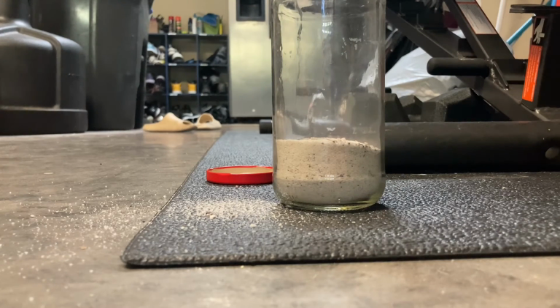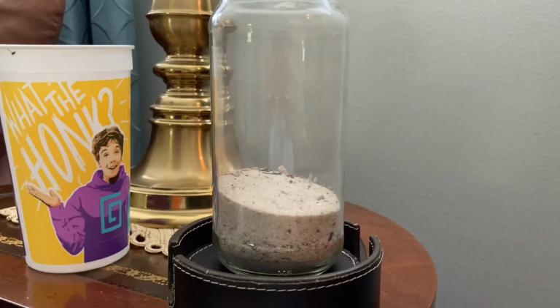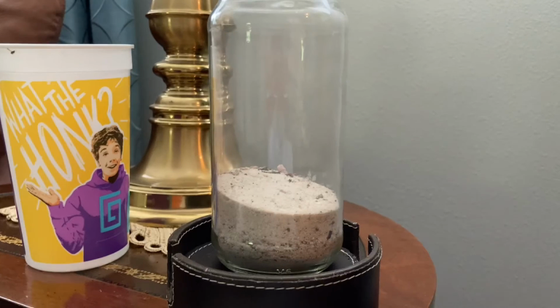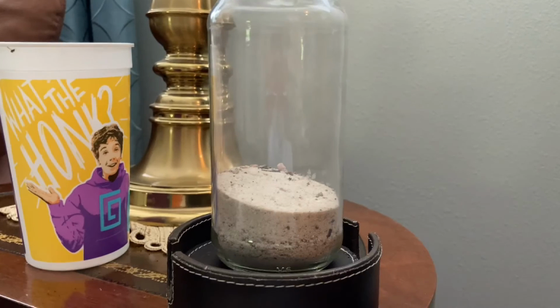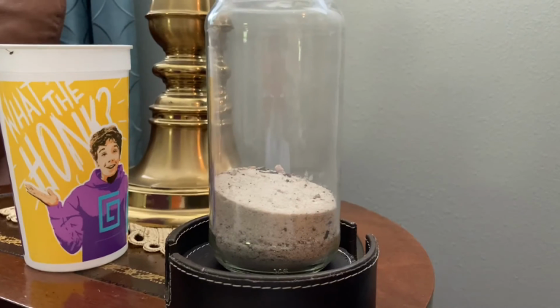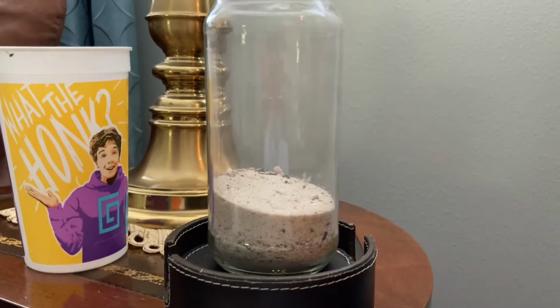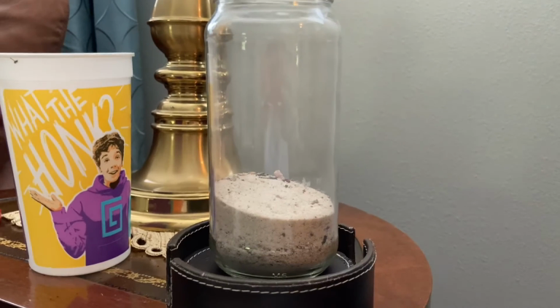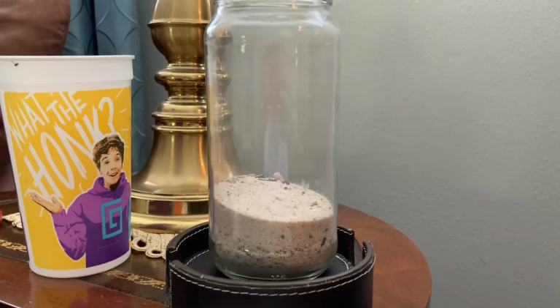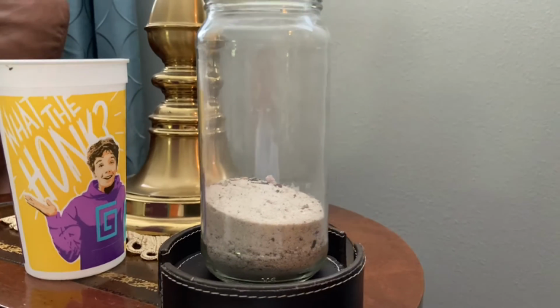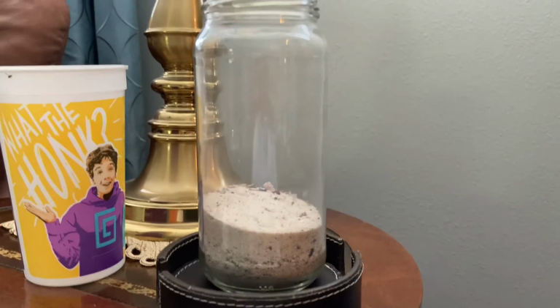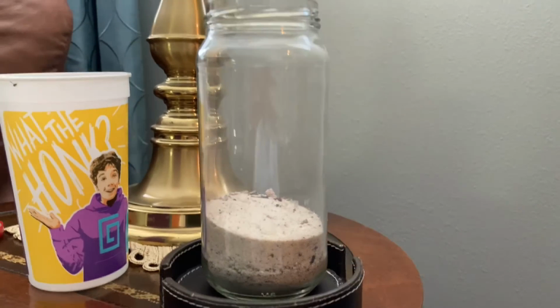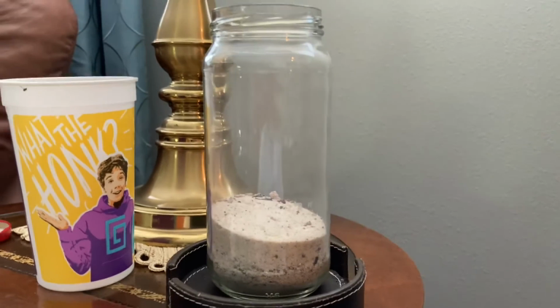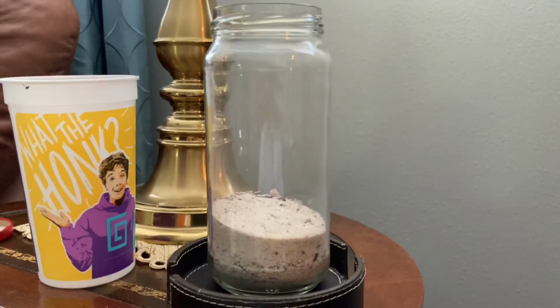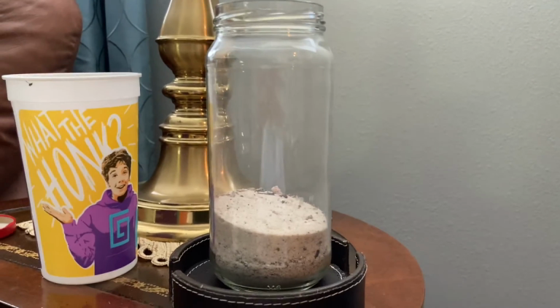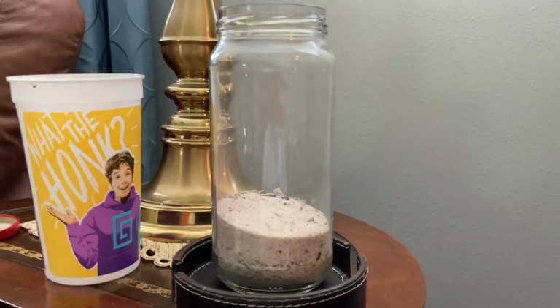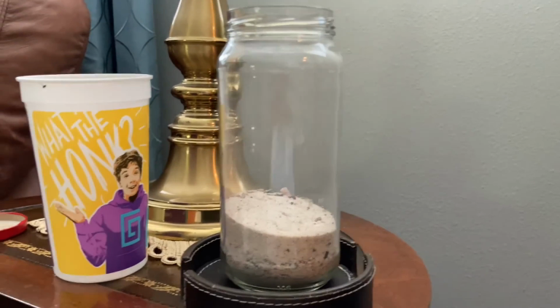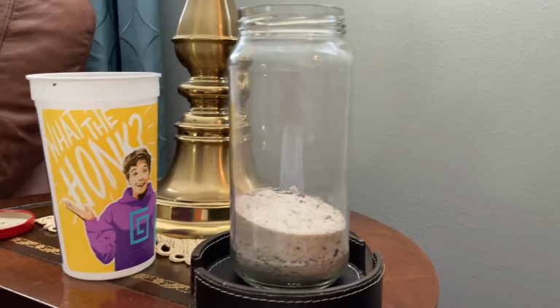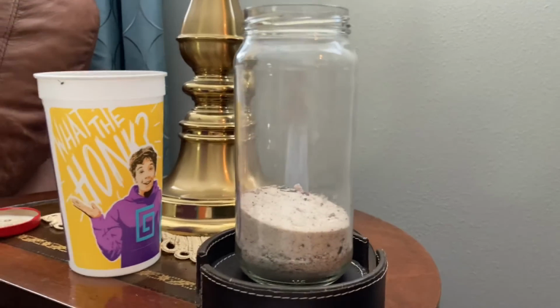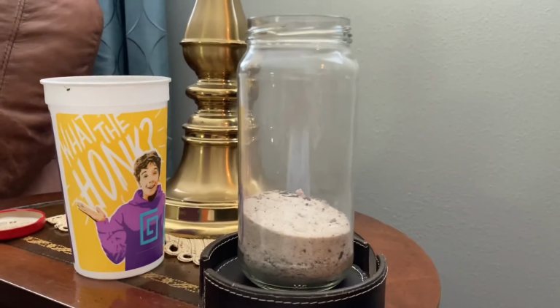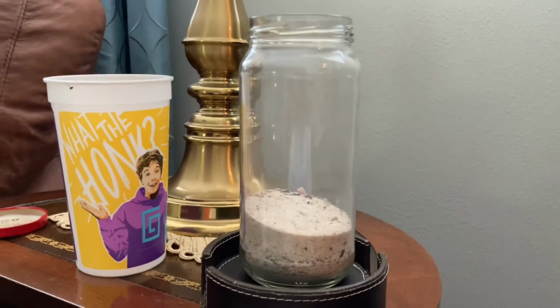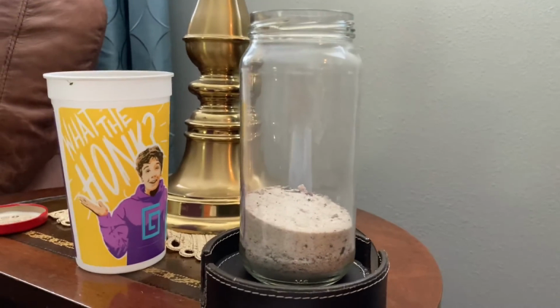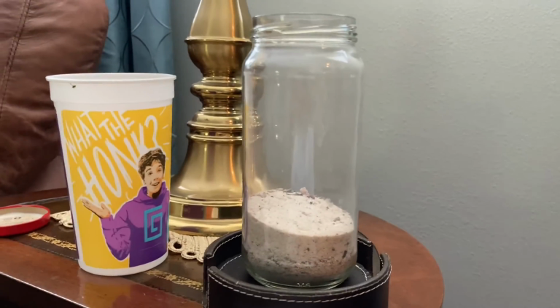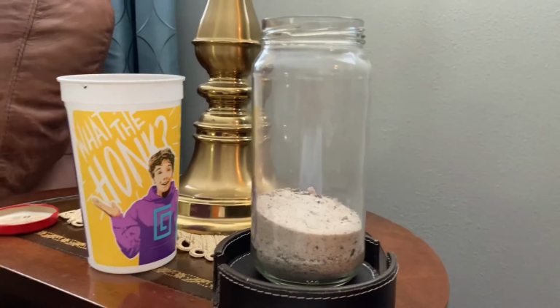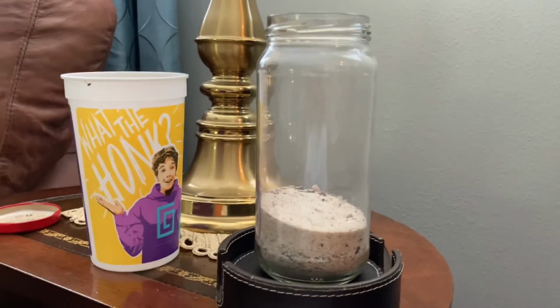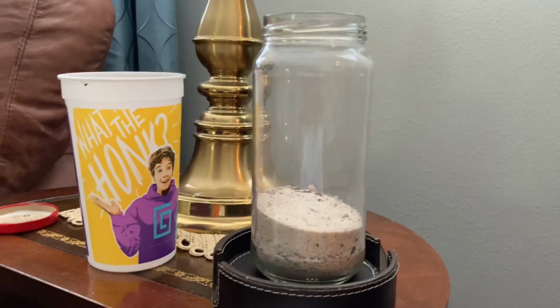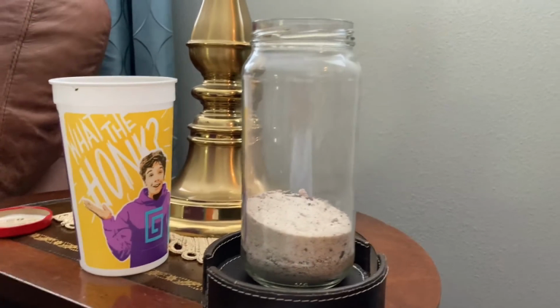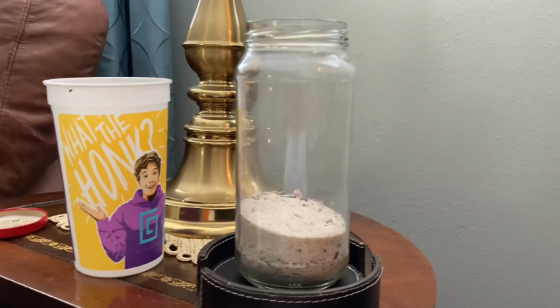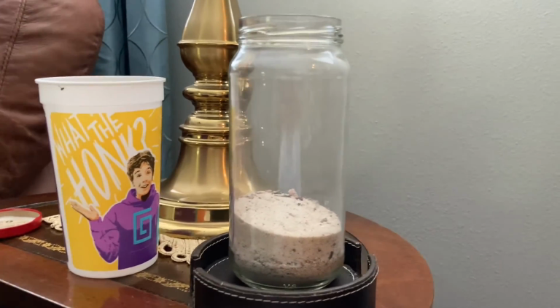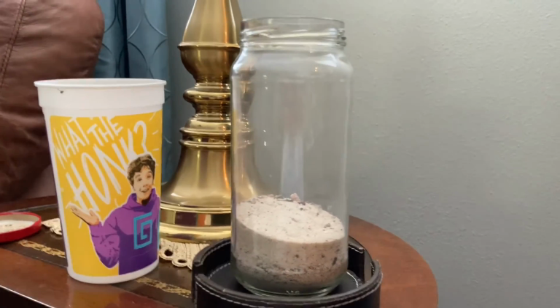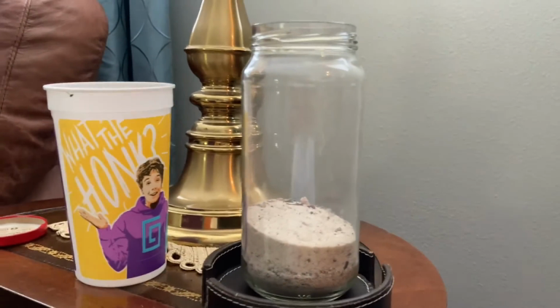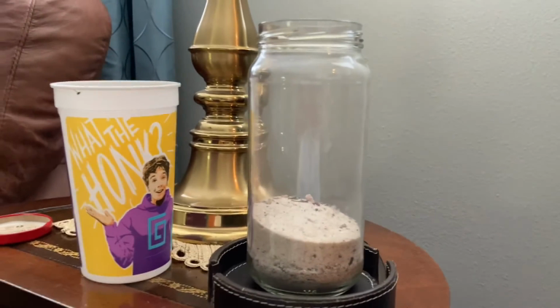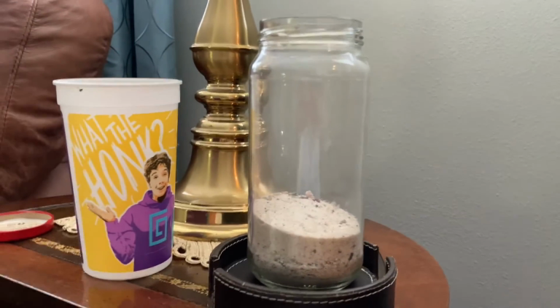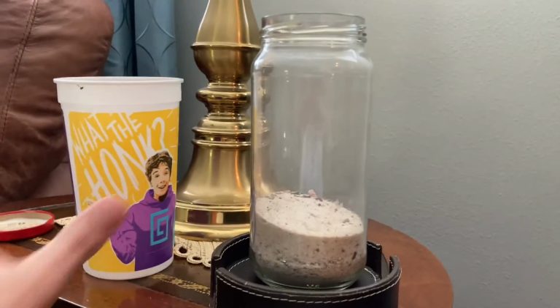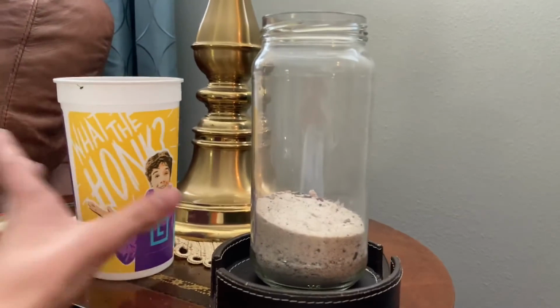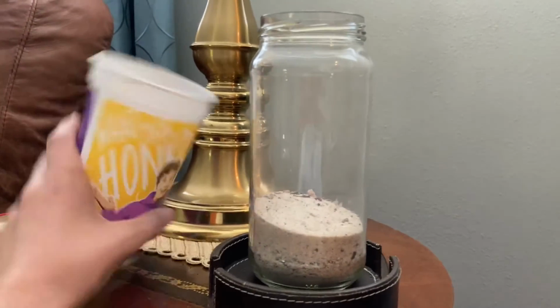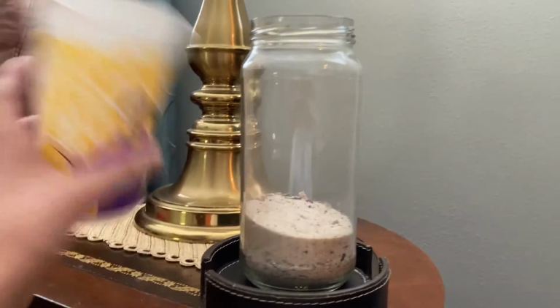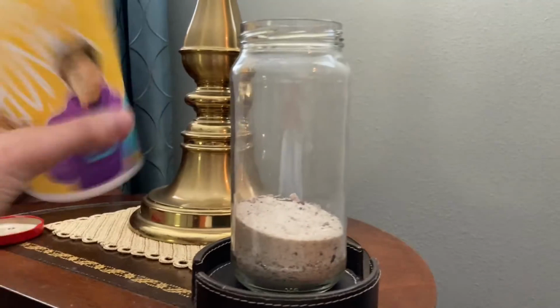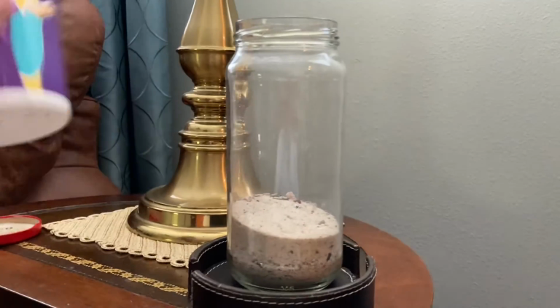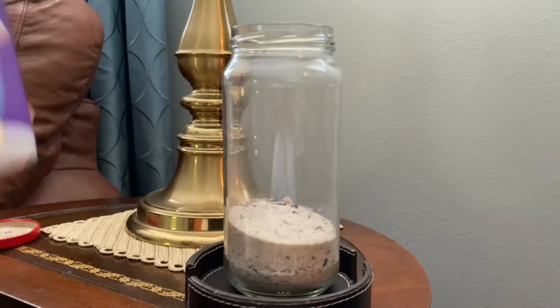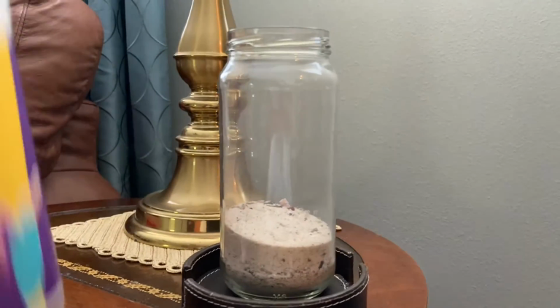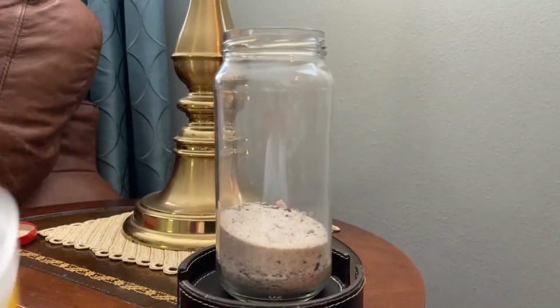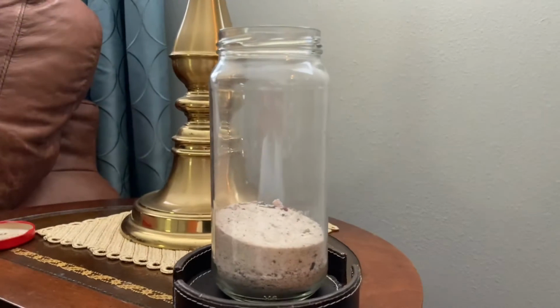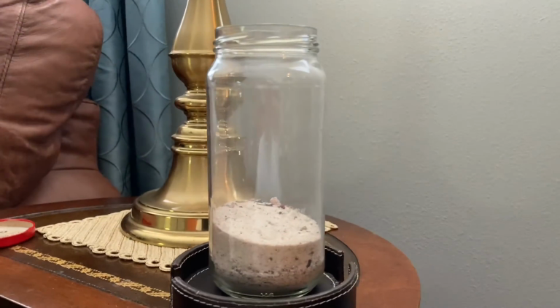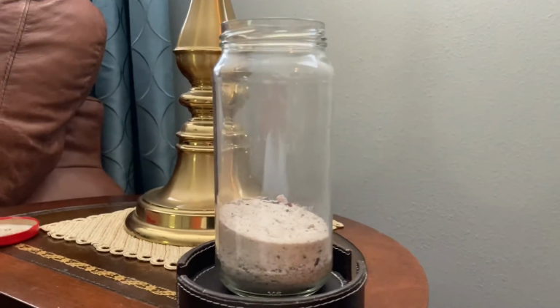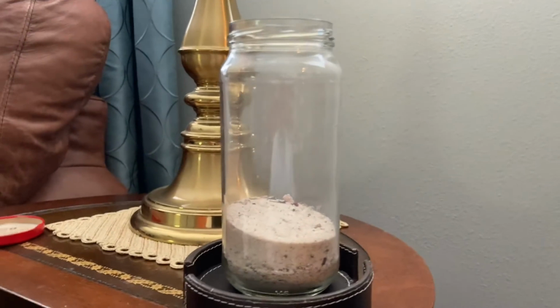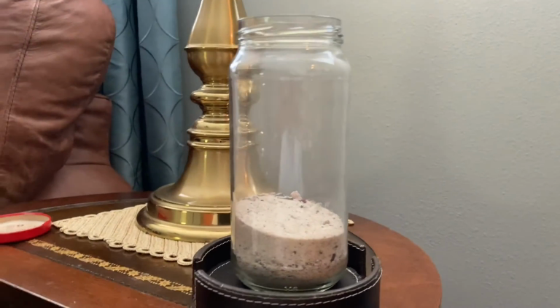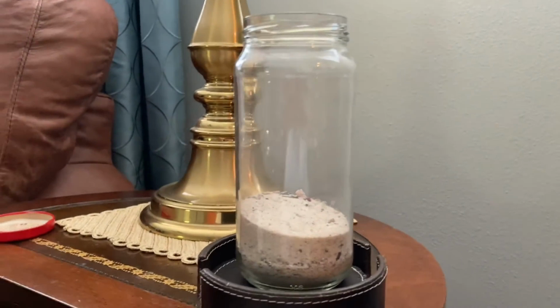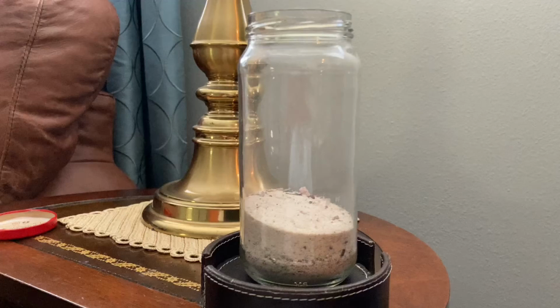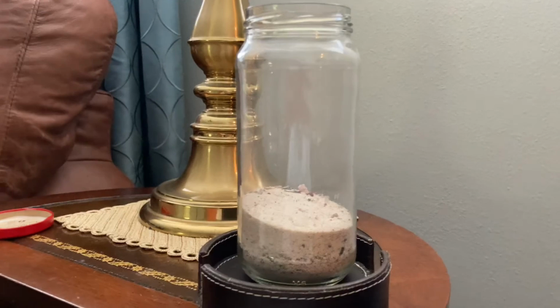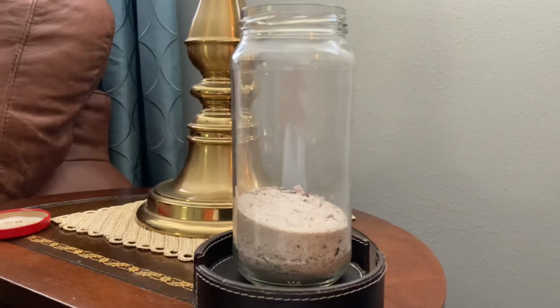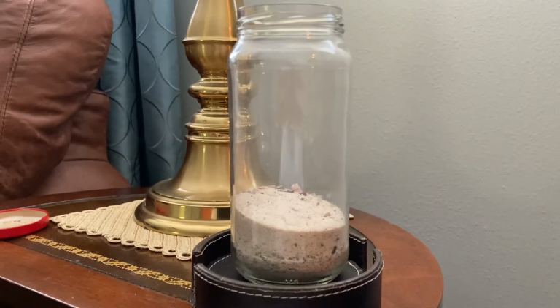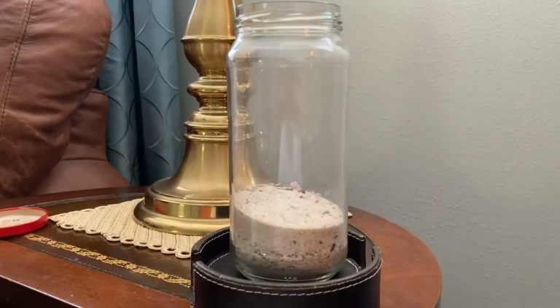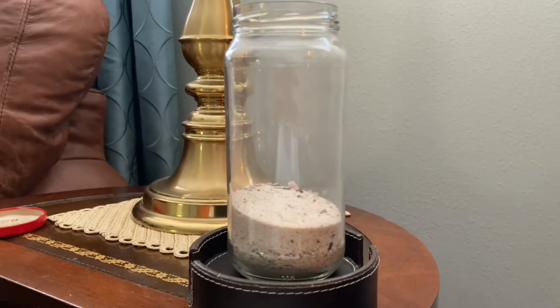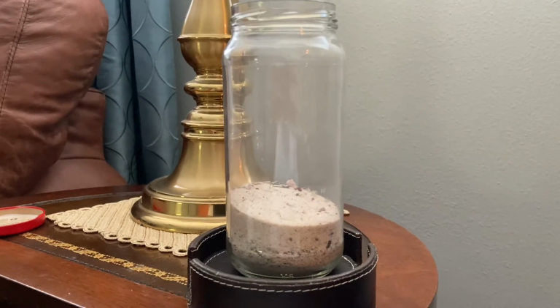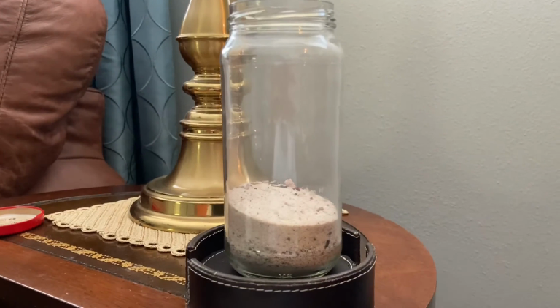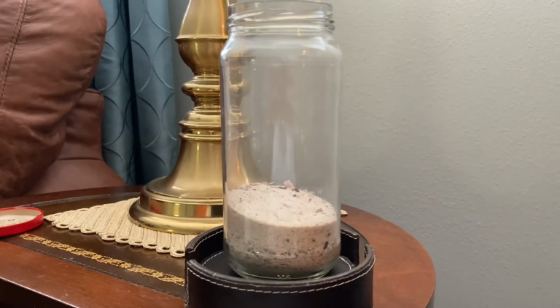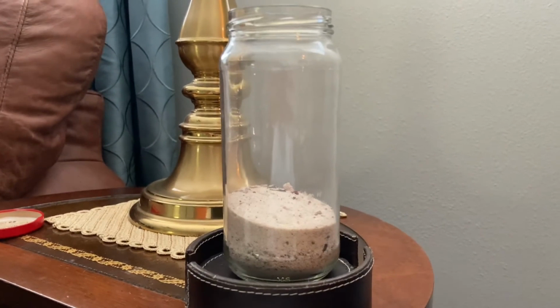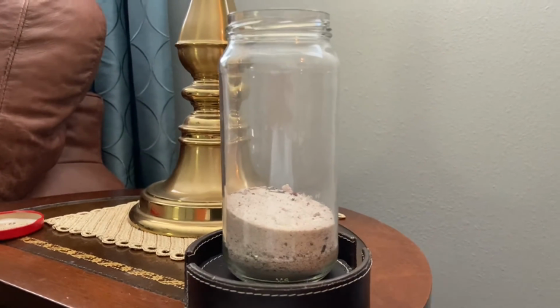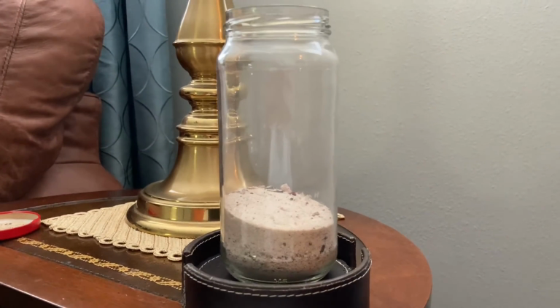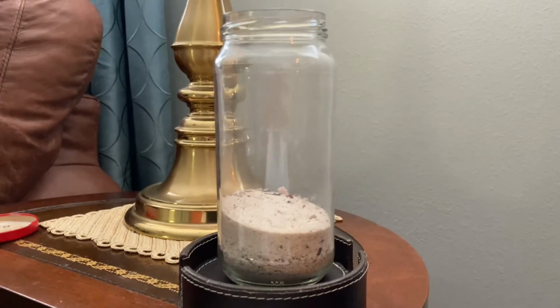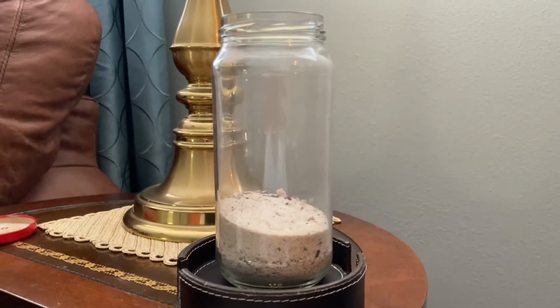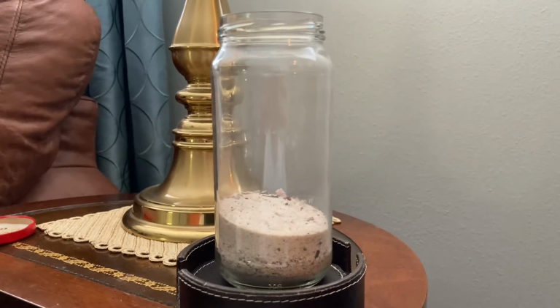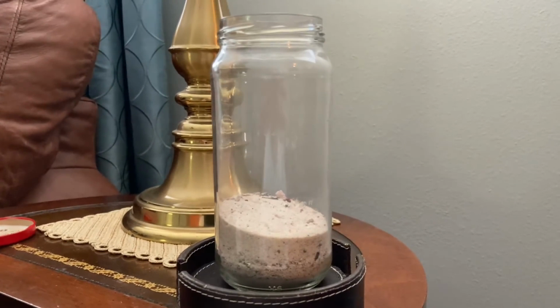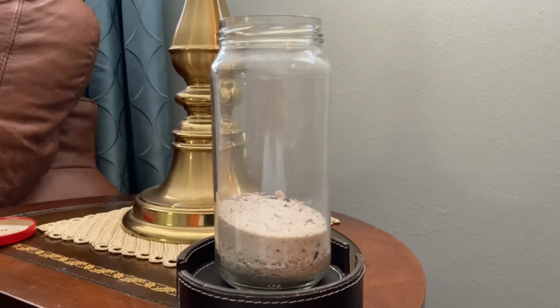Now that we have our eco jar filled with sand, I'm going to fill it up with water and I'm going to do that now.